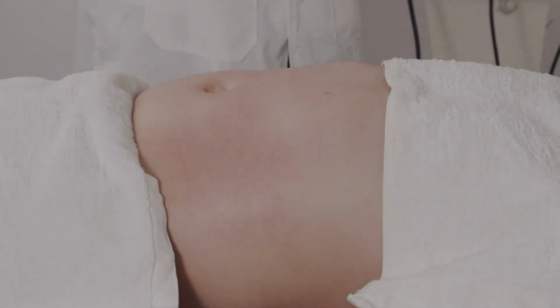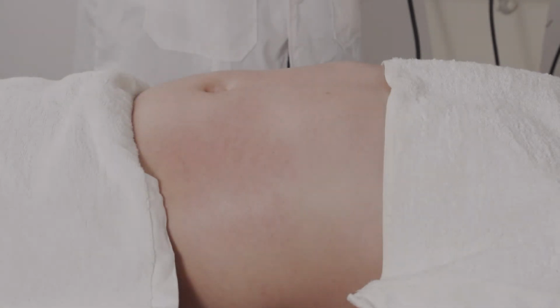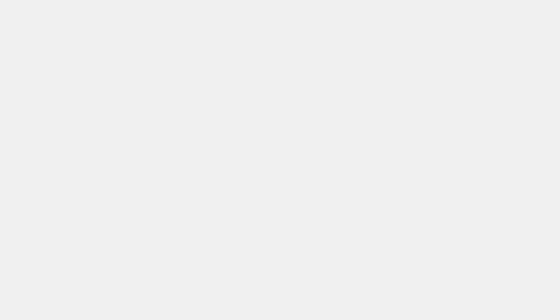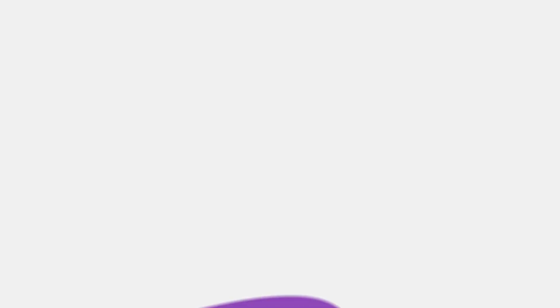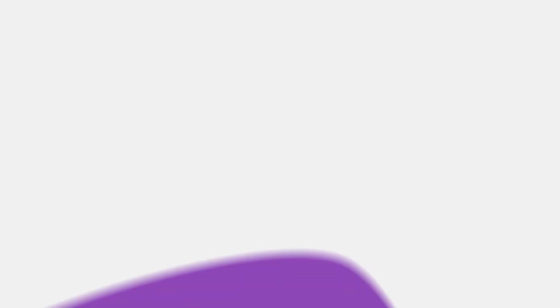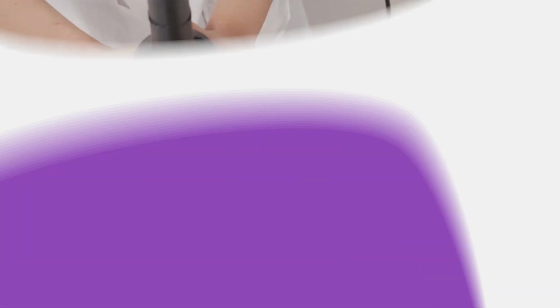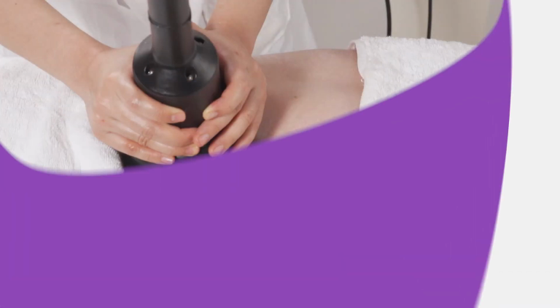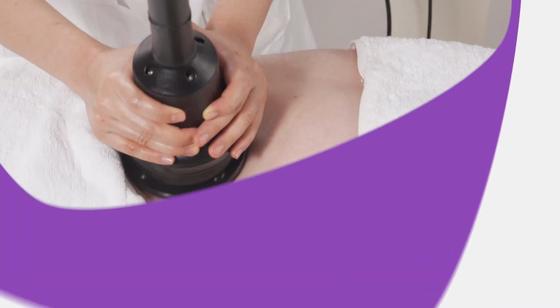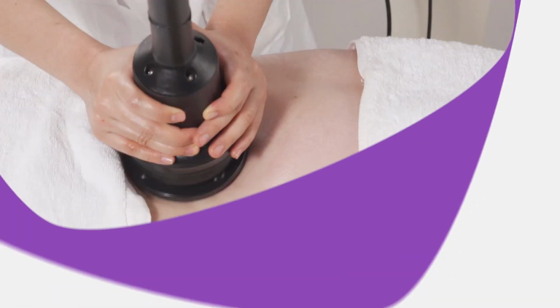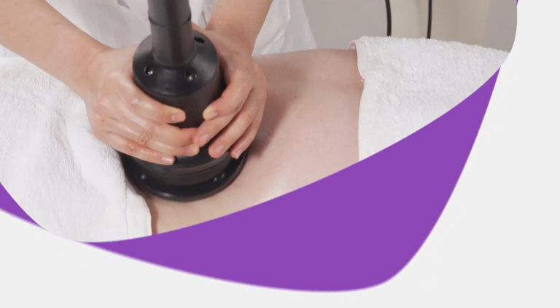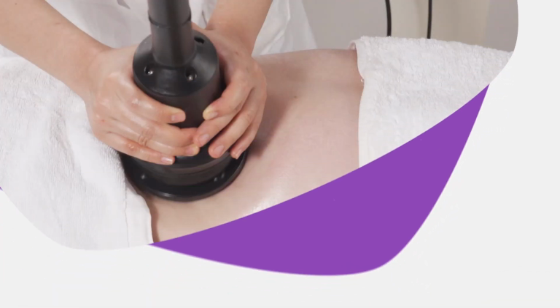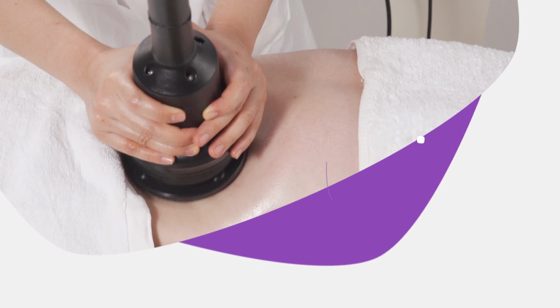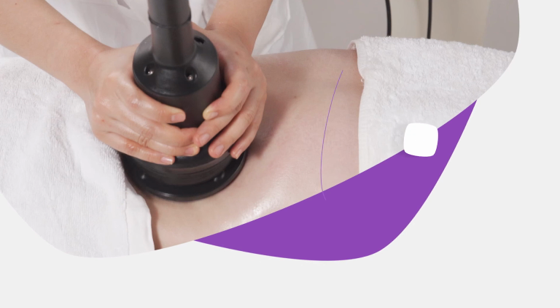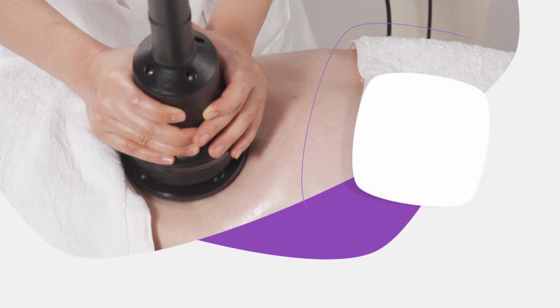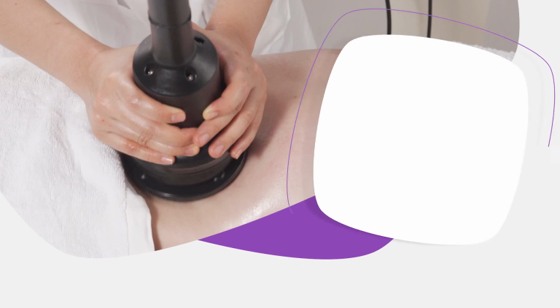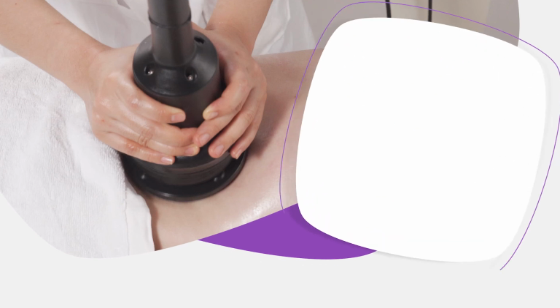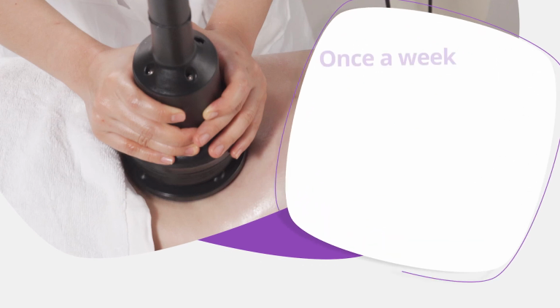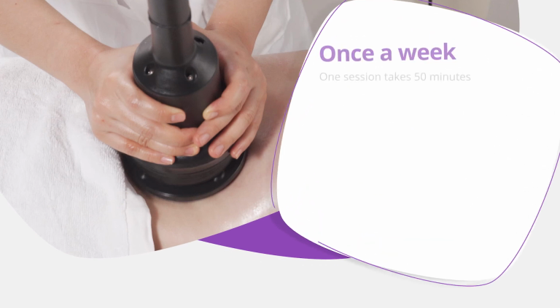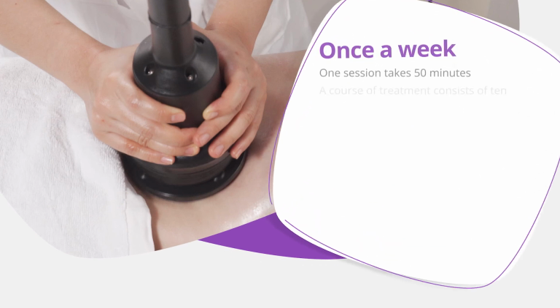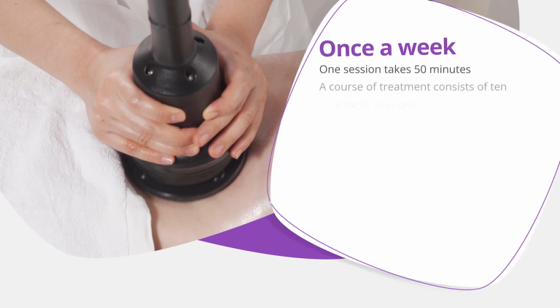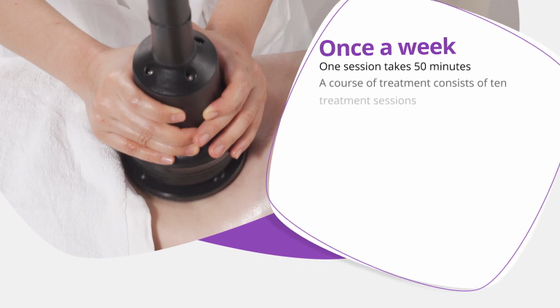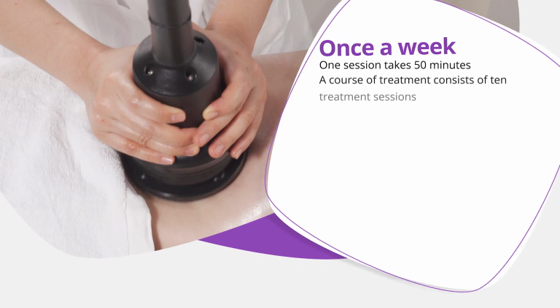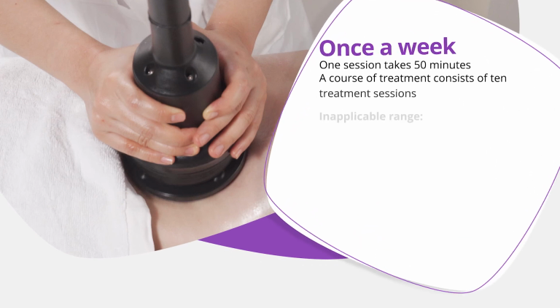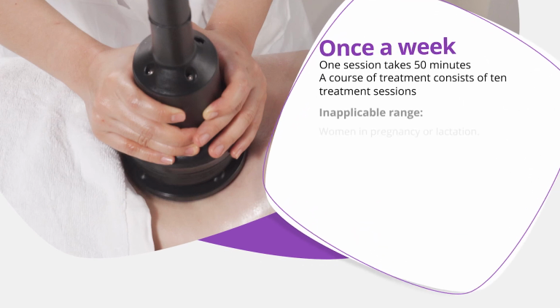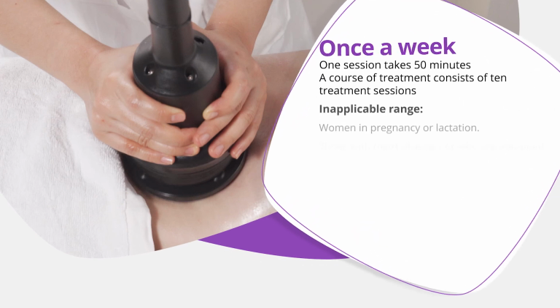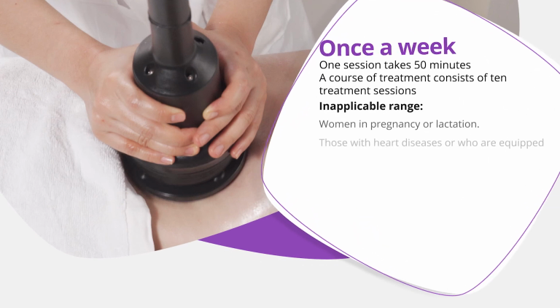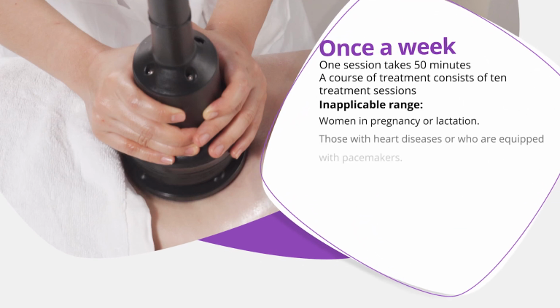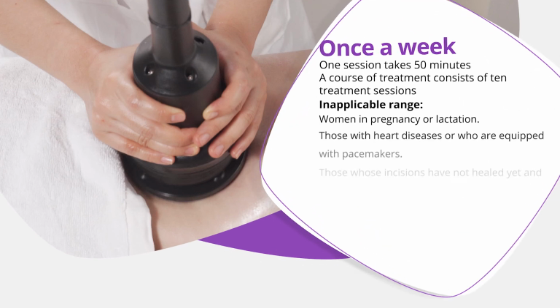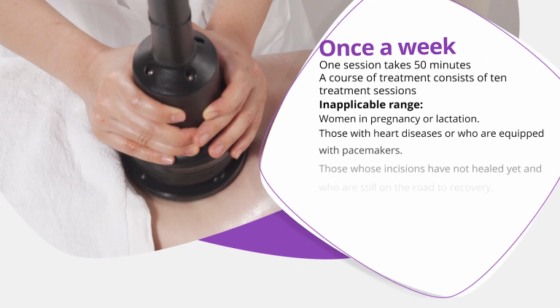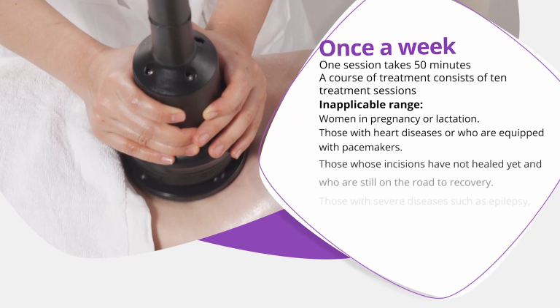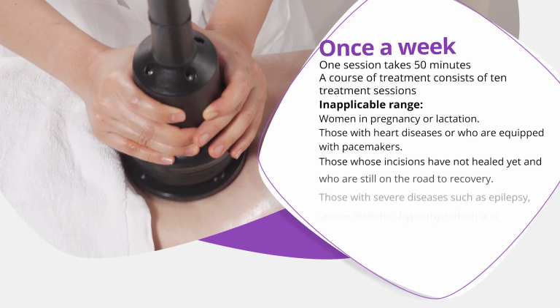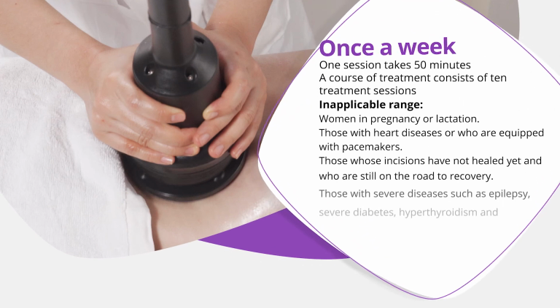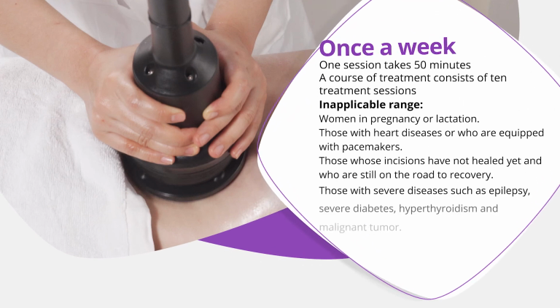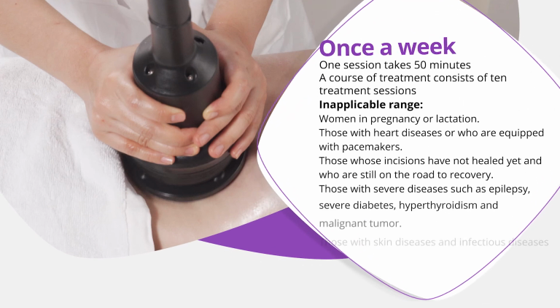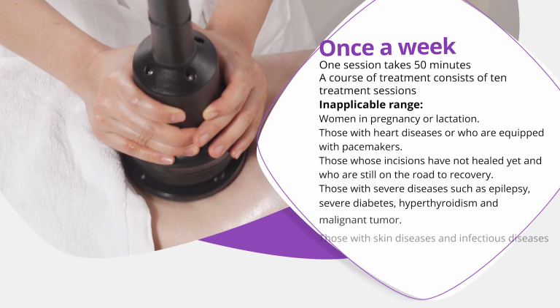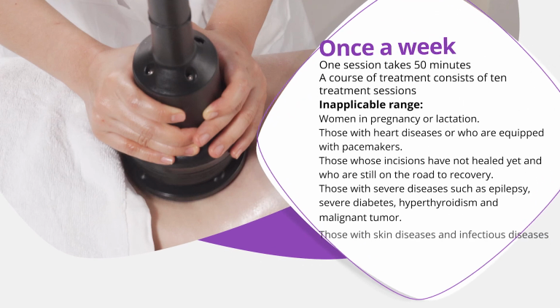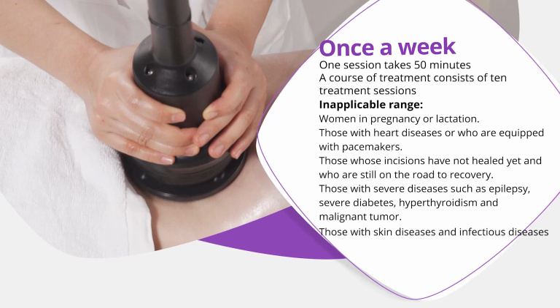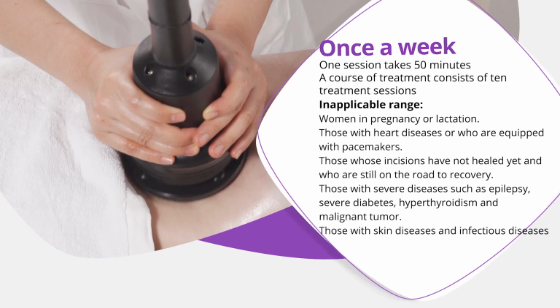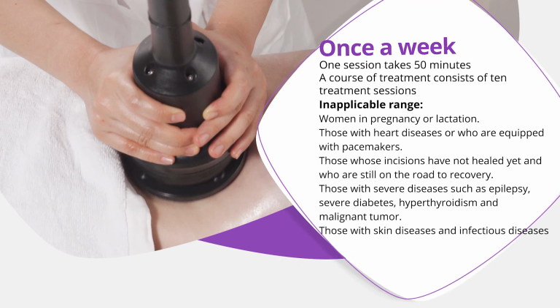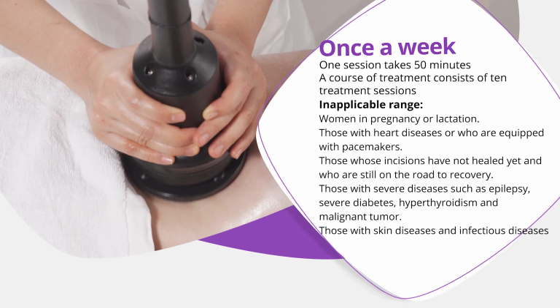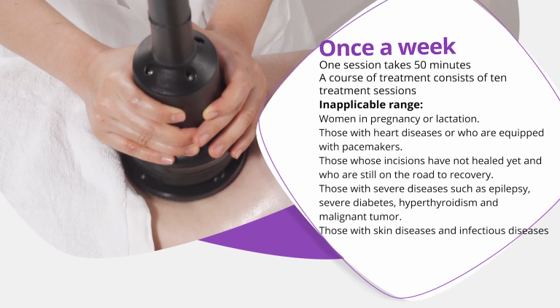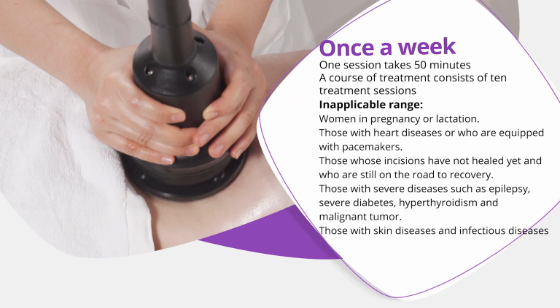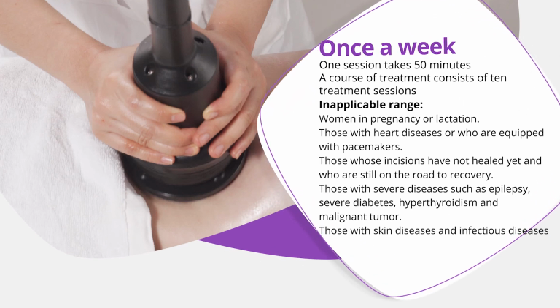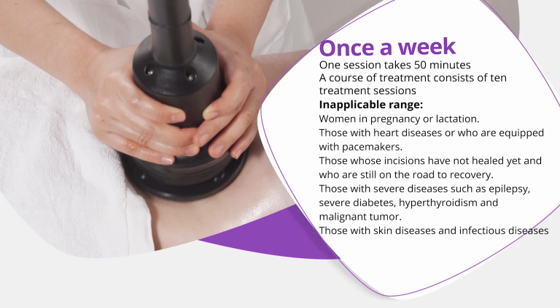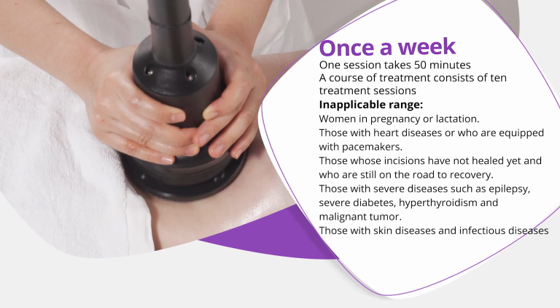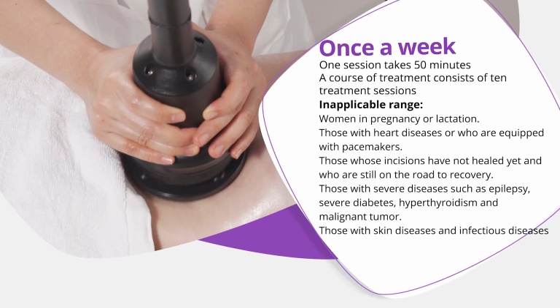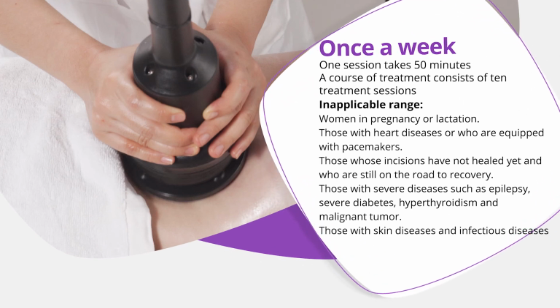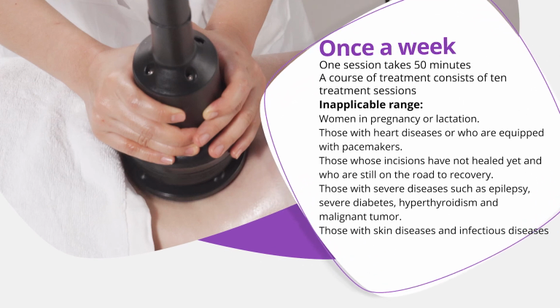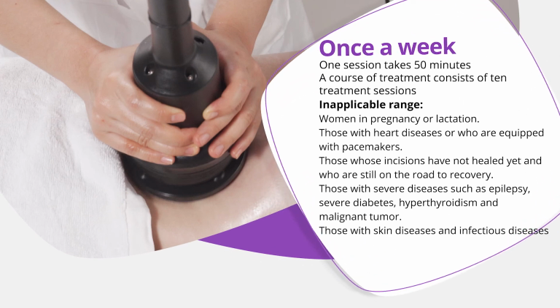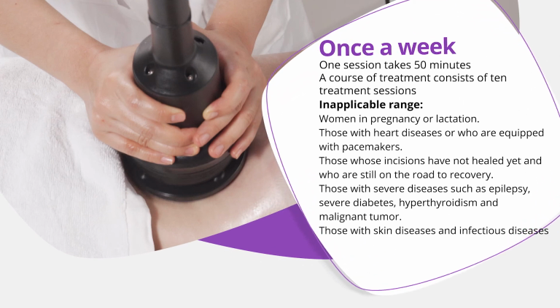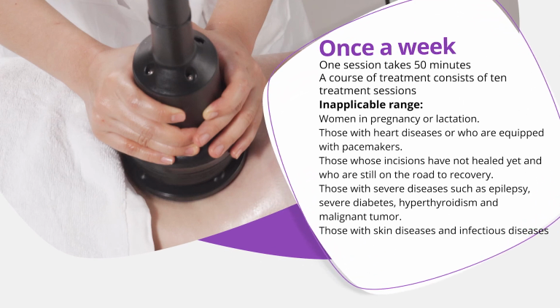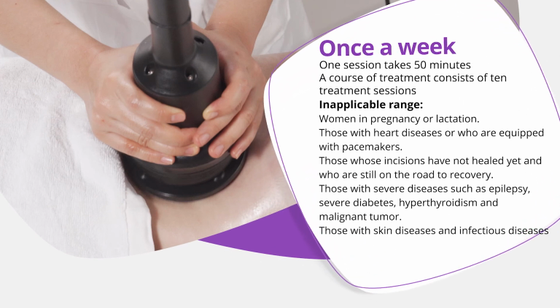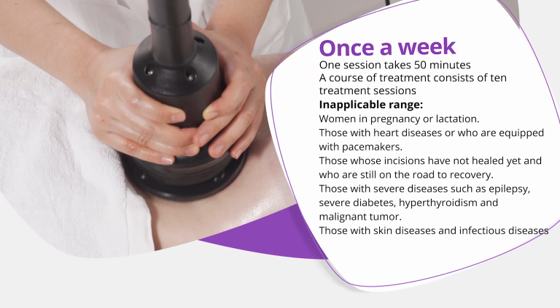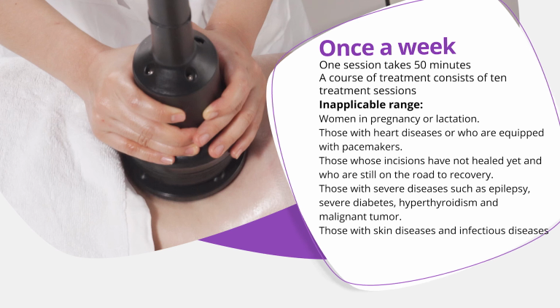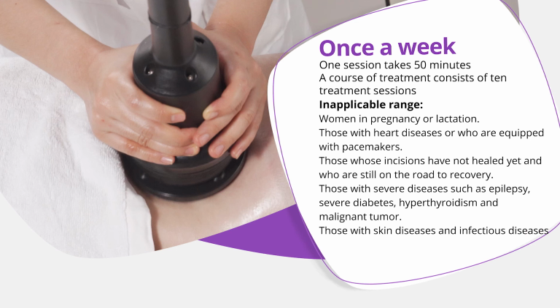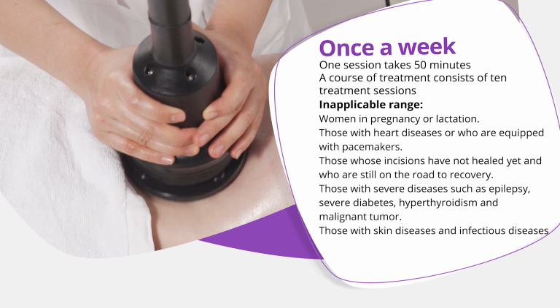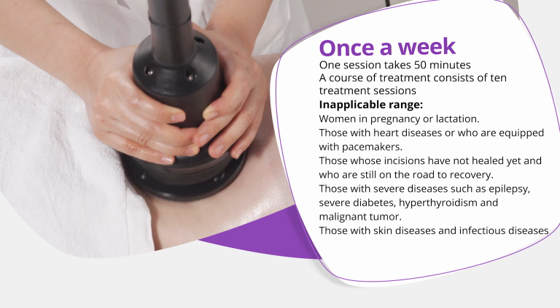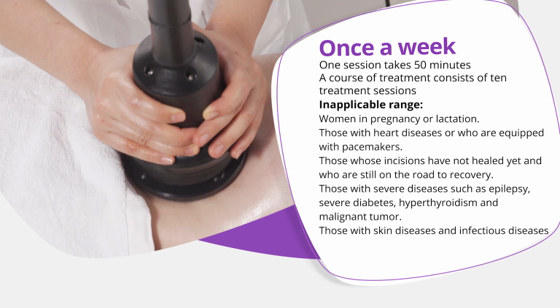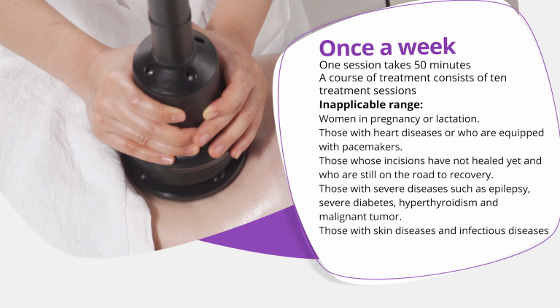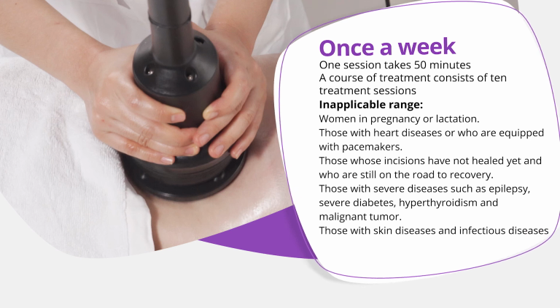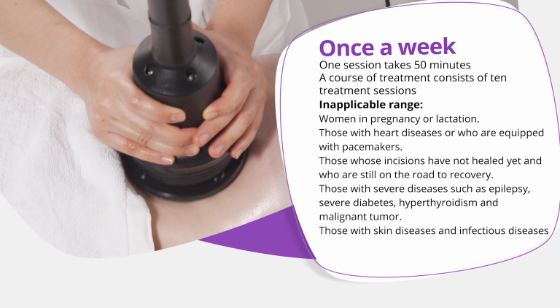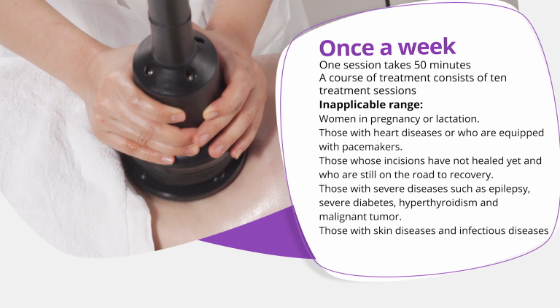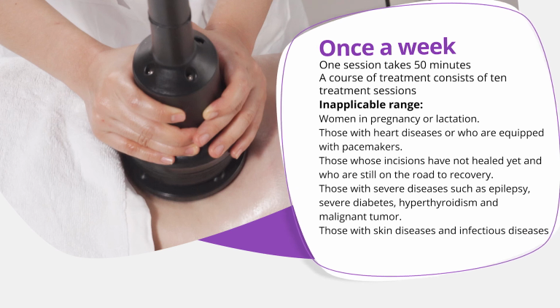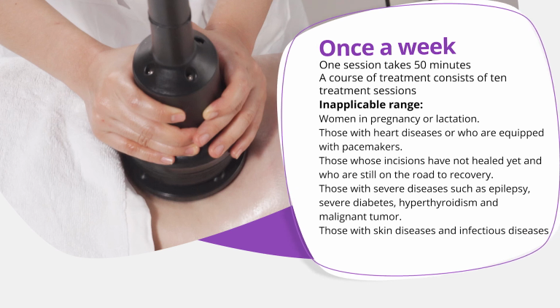Once a week, one session takes 15 minutes. A course of treatment consists of 10 treatment sessions.